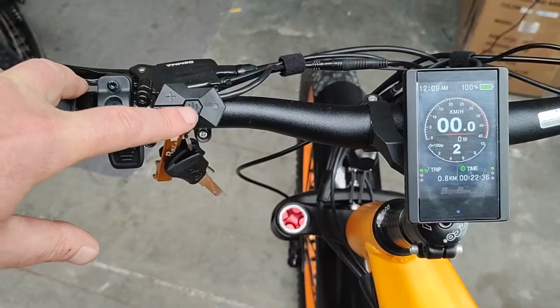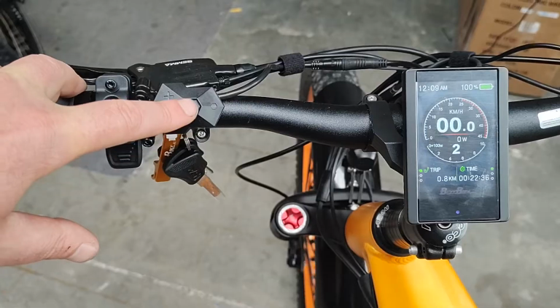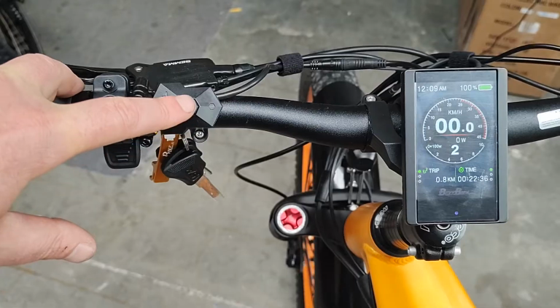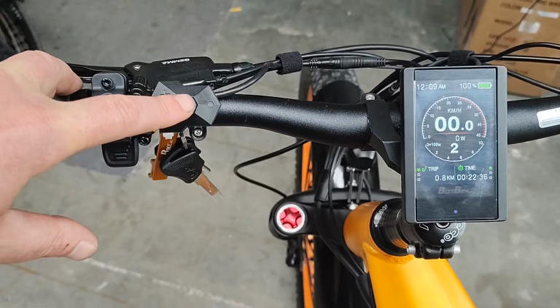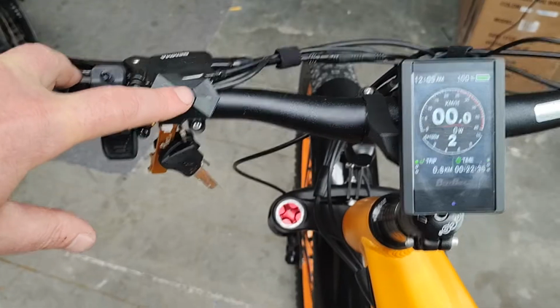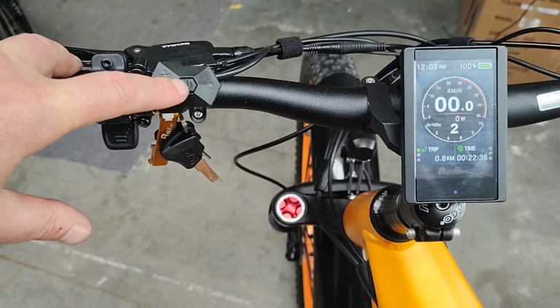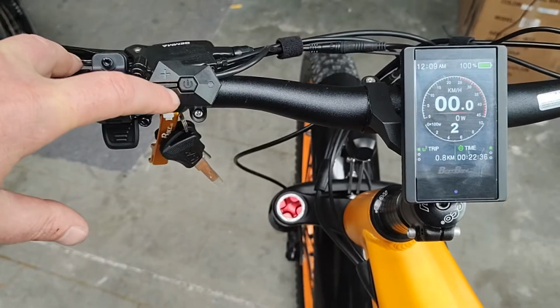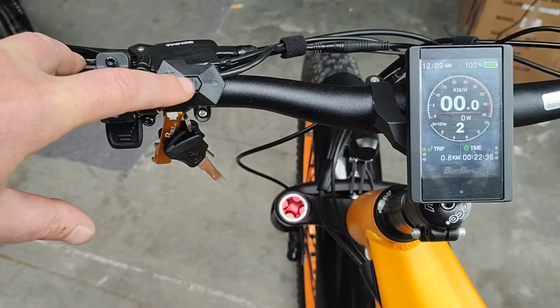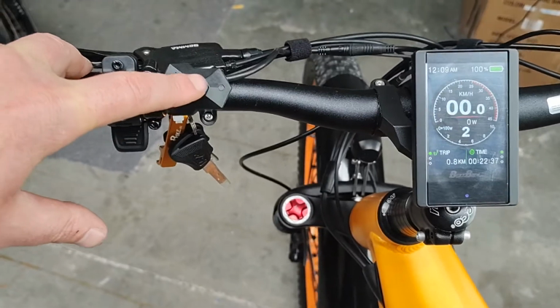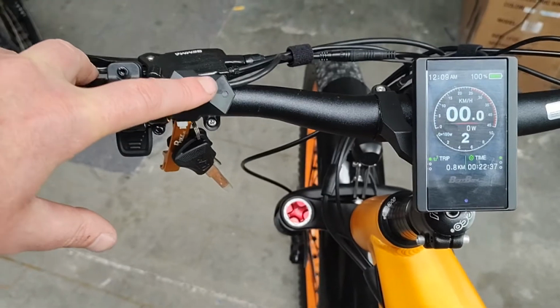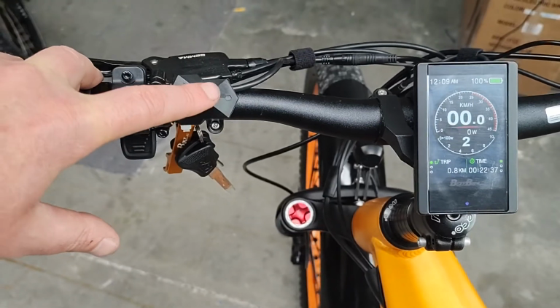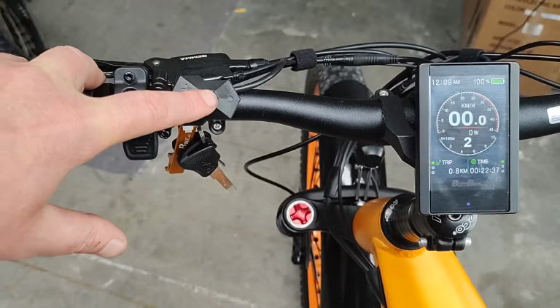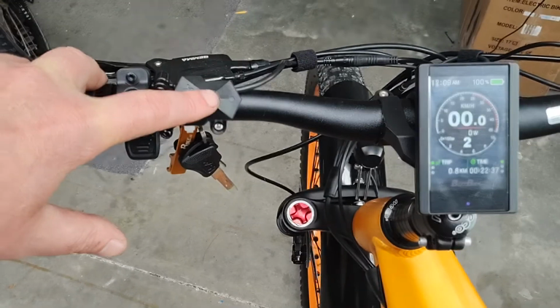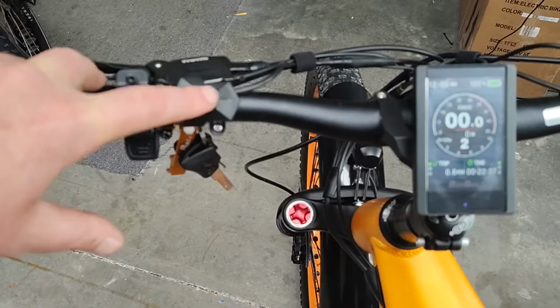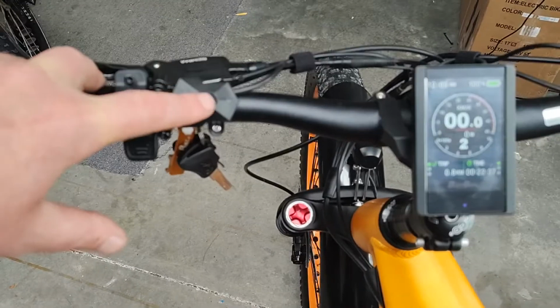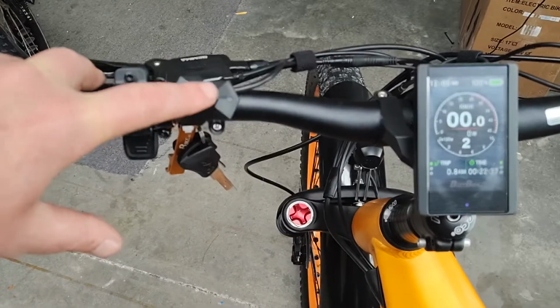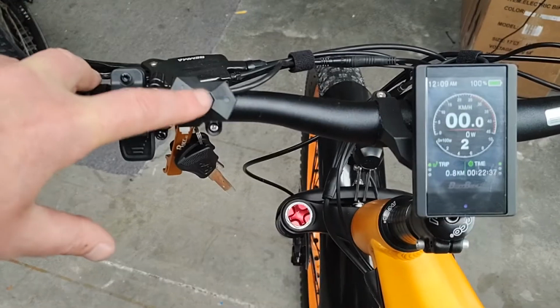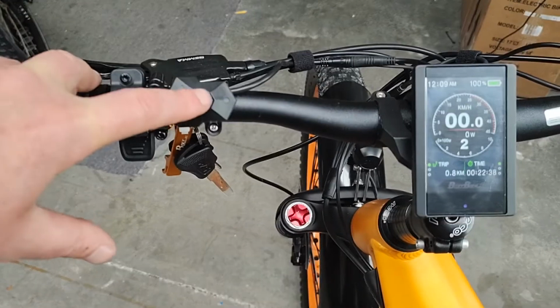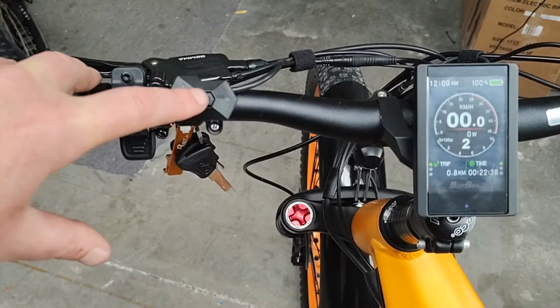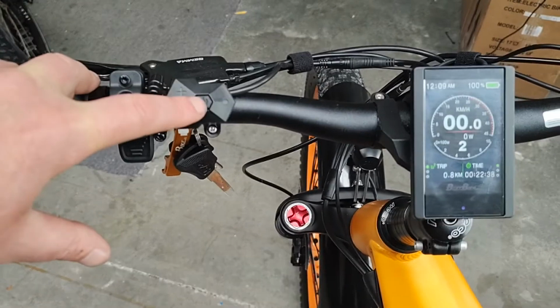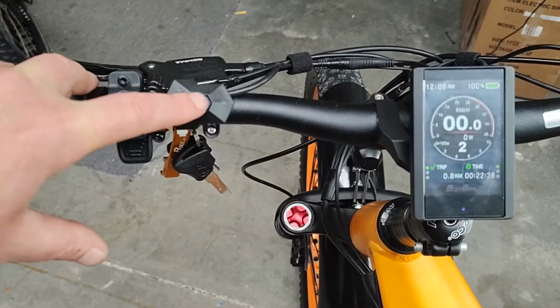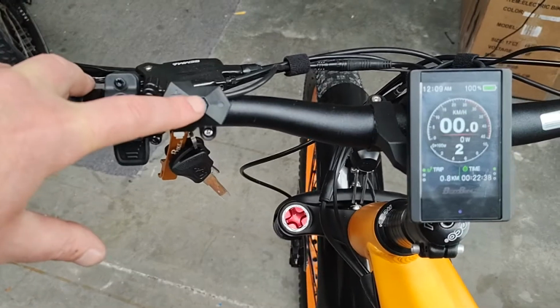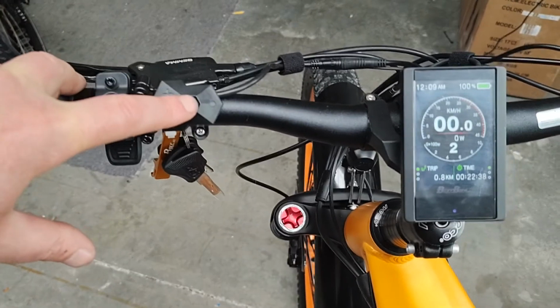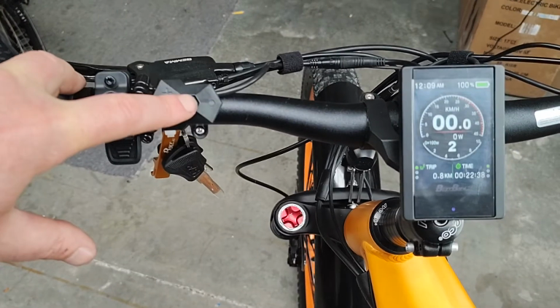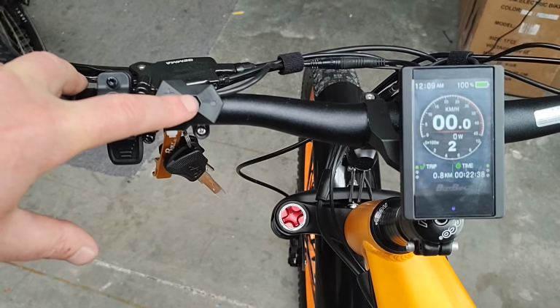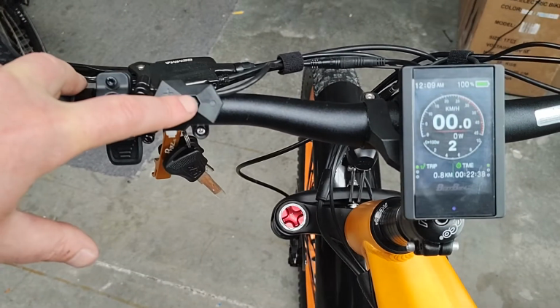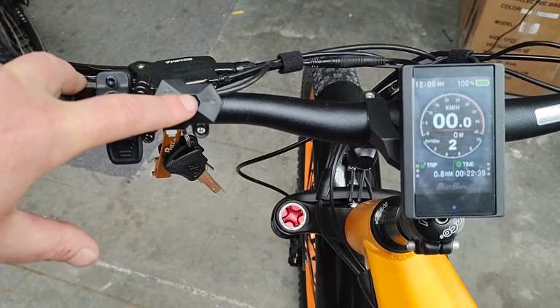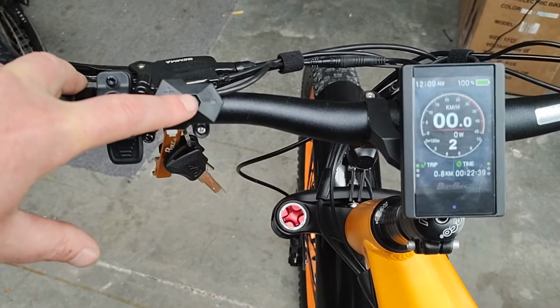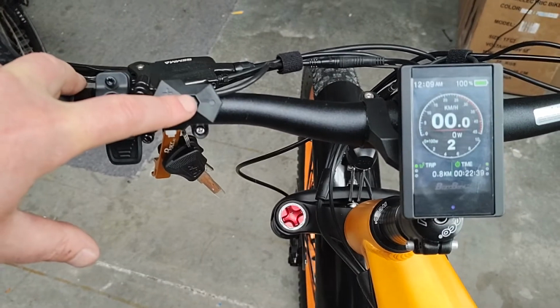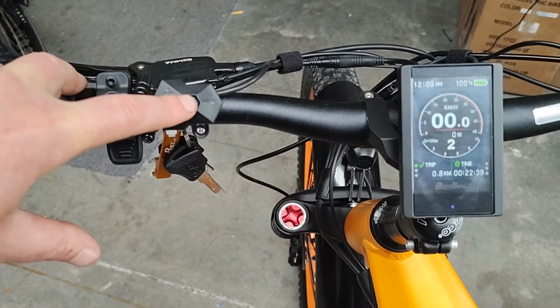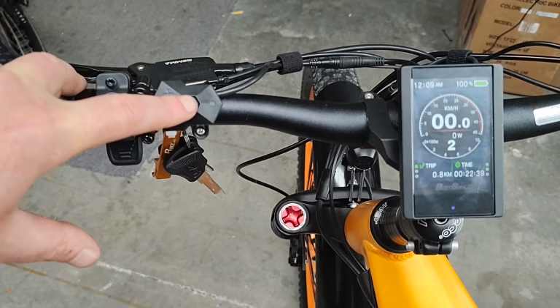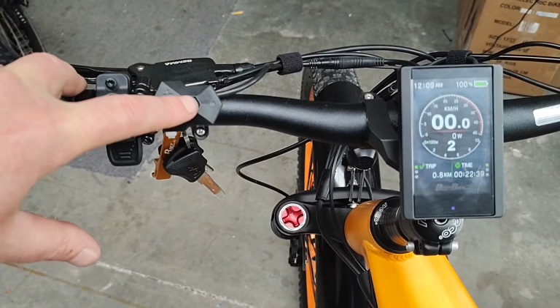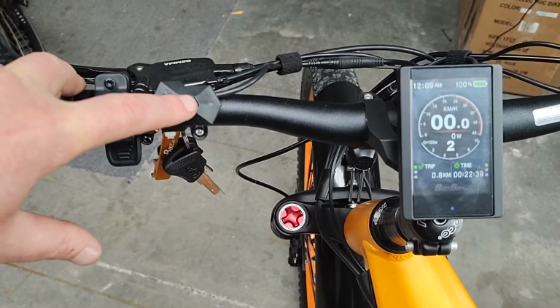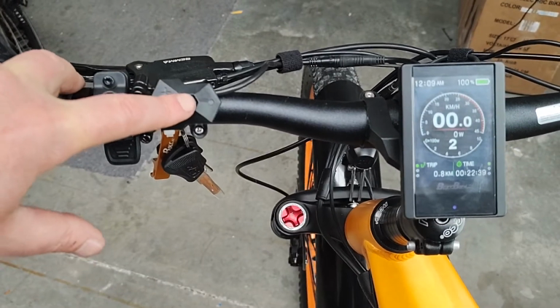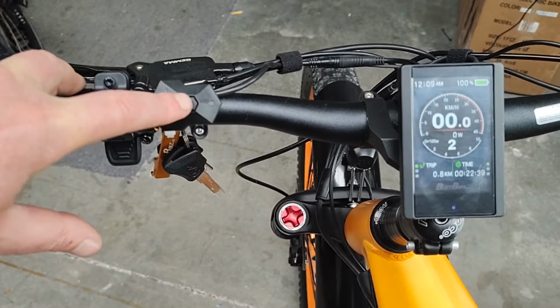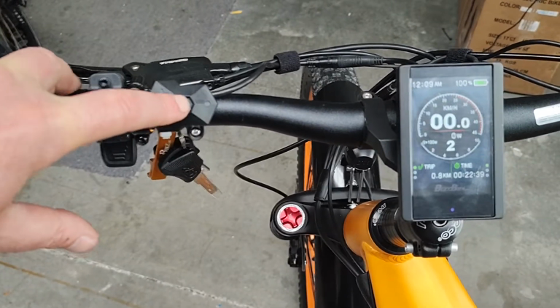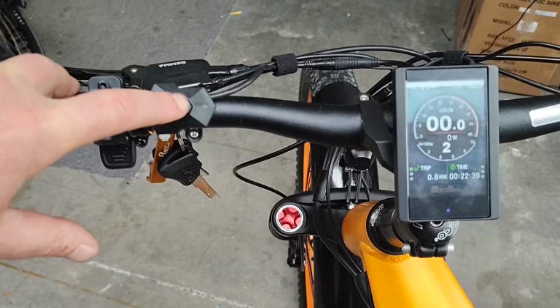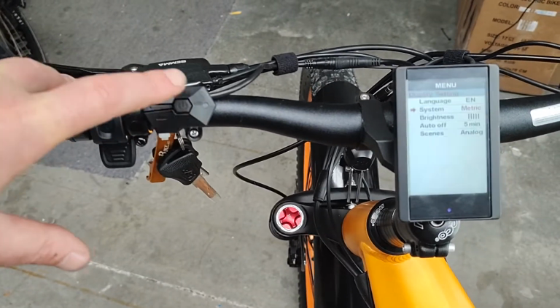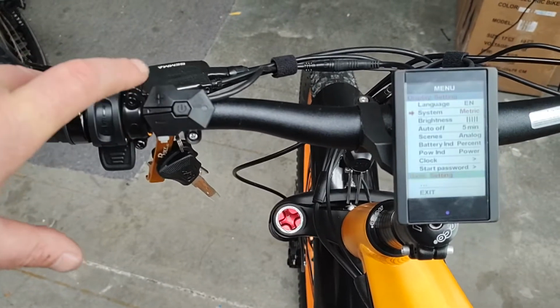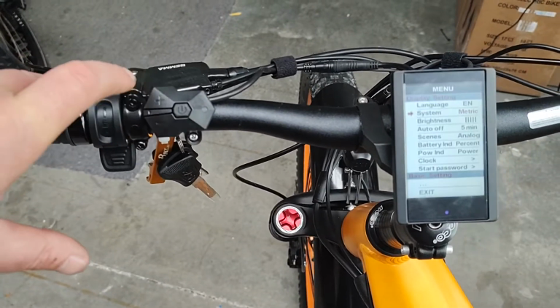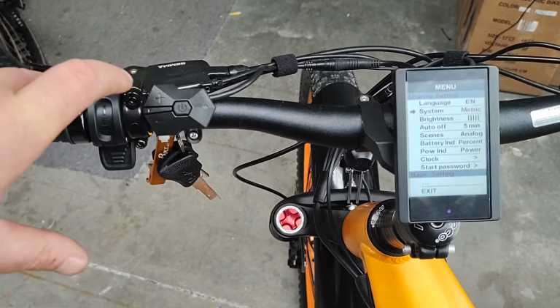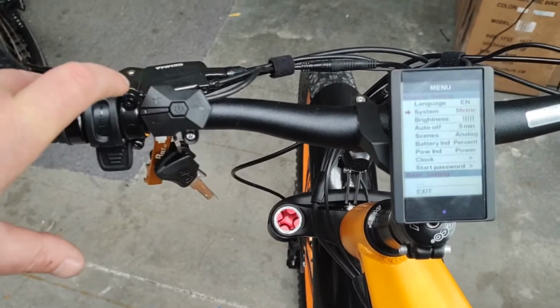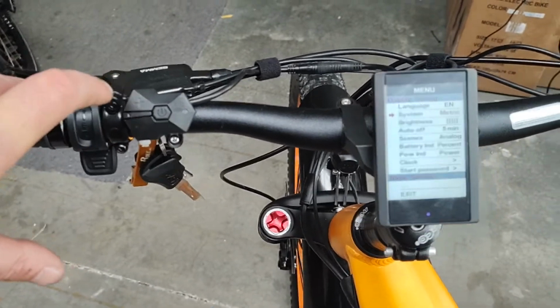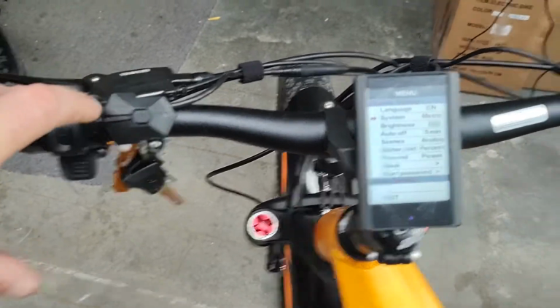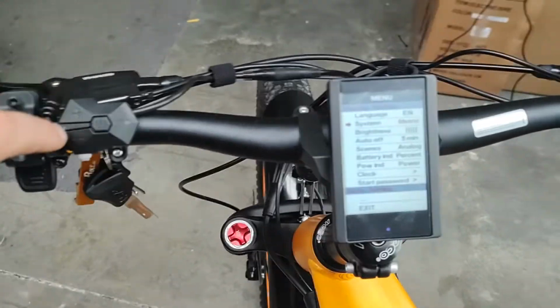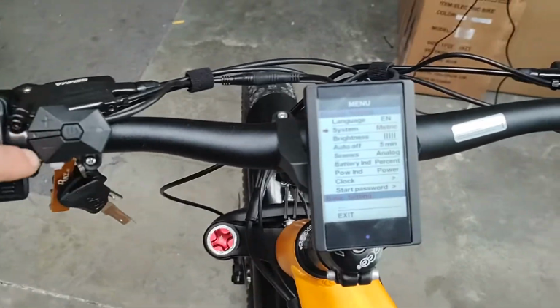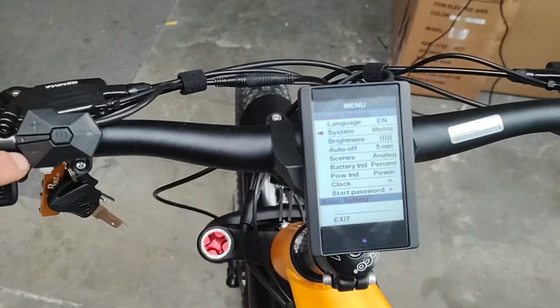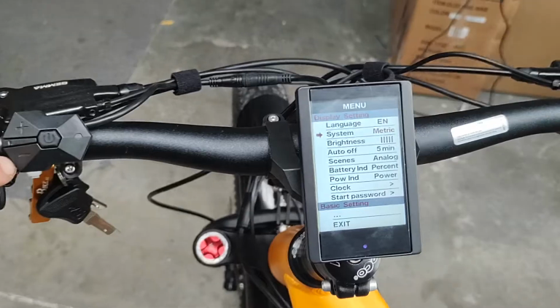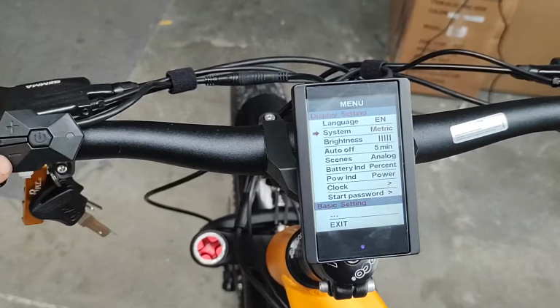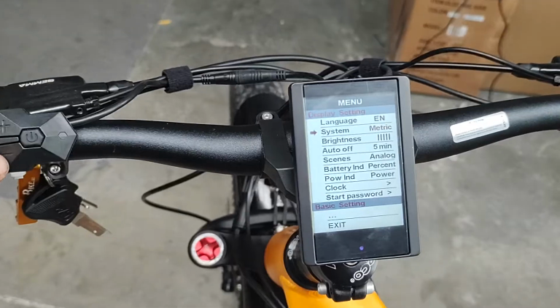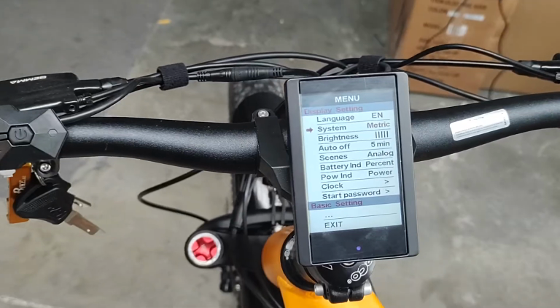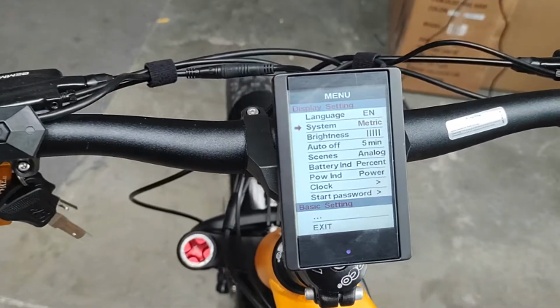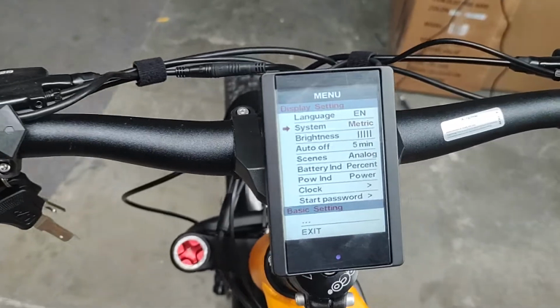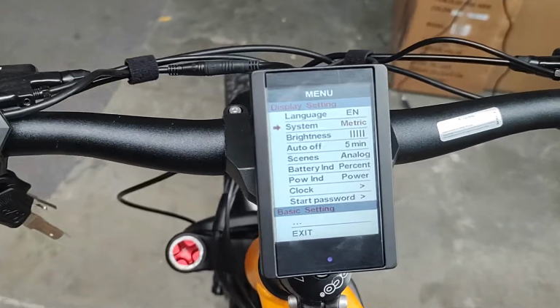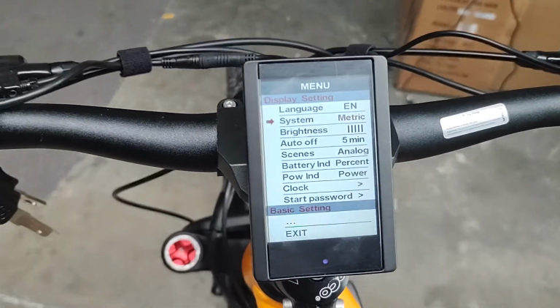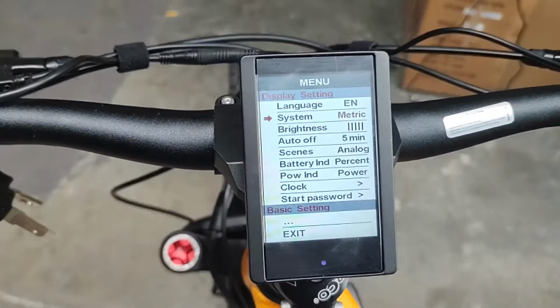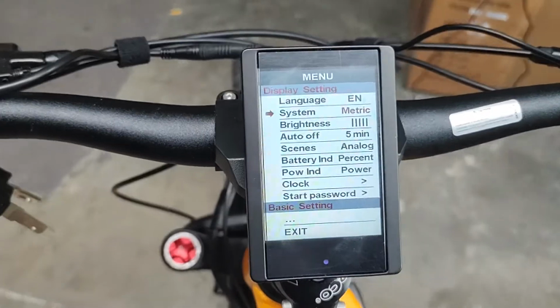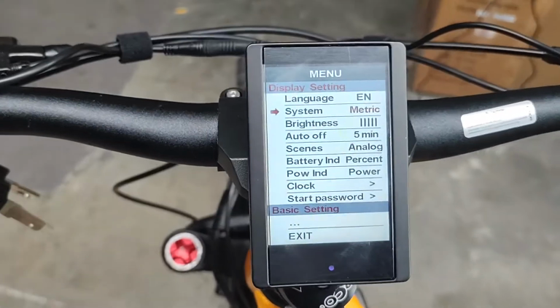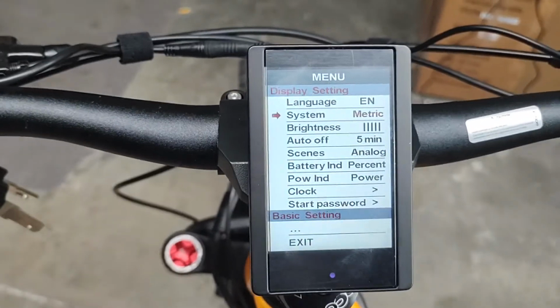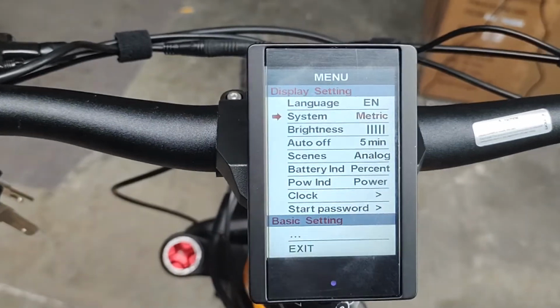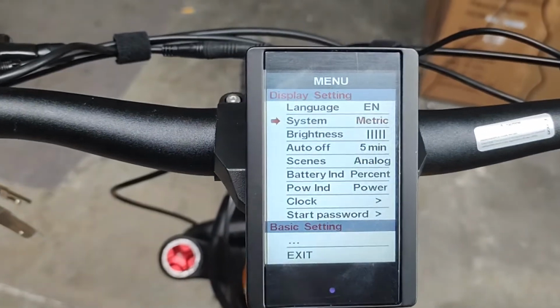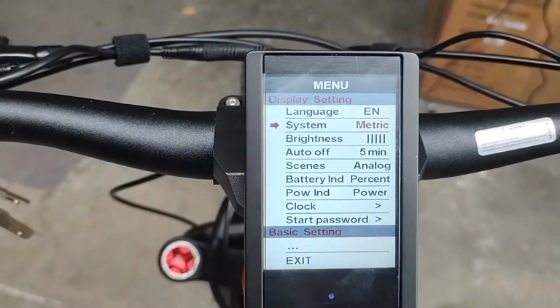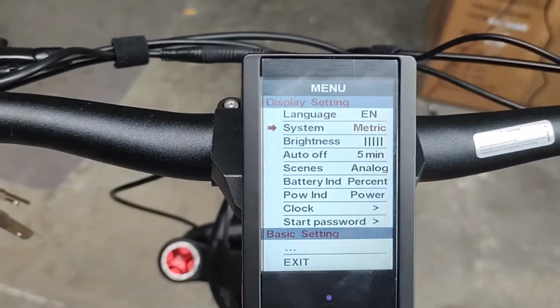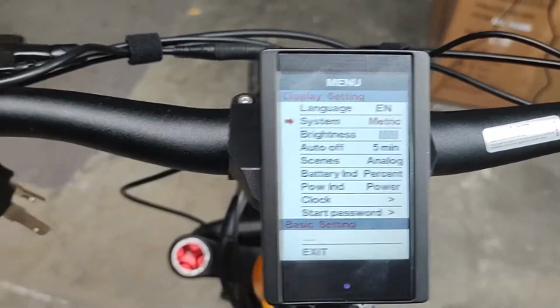If I double tap on the power button here really fast — now we're in the settings menu.